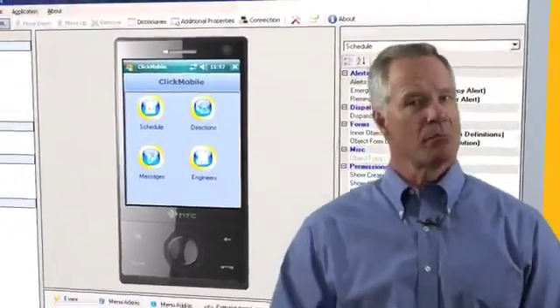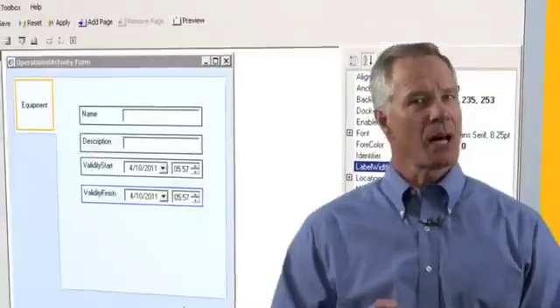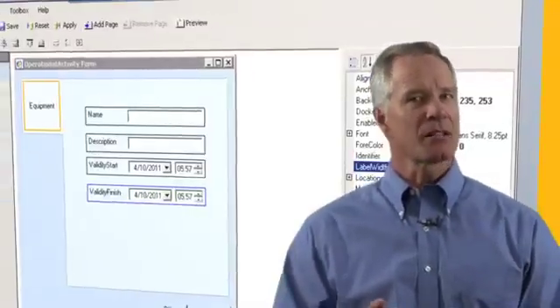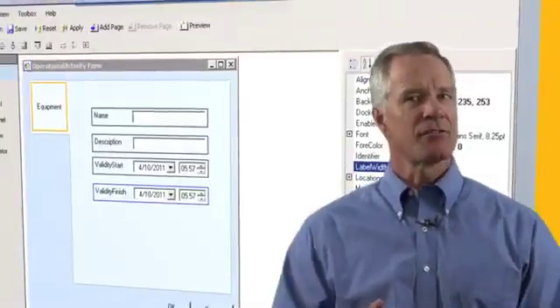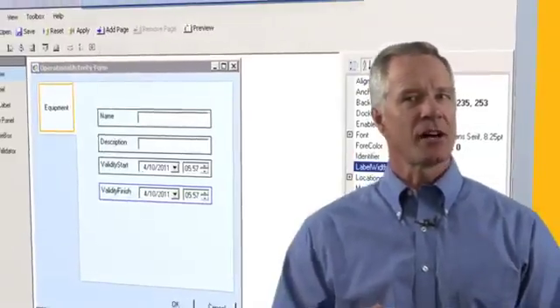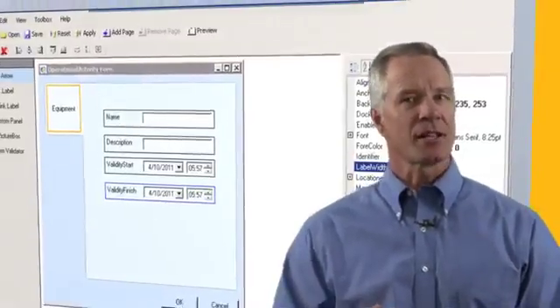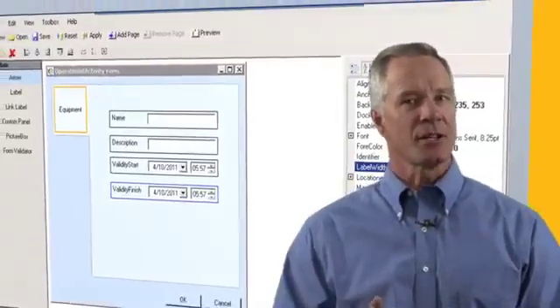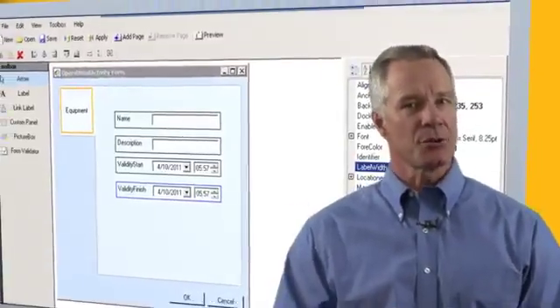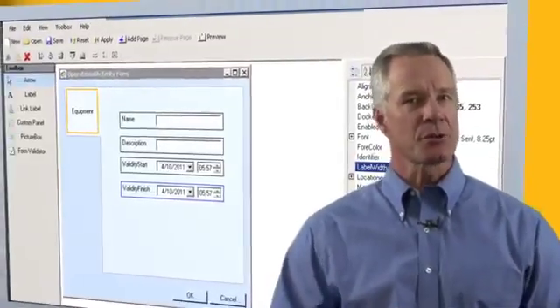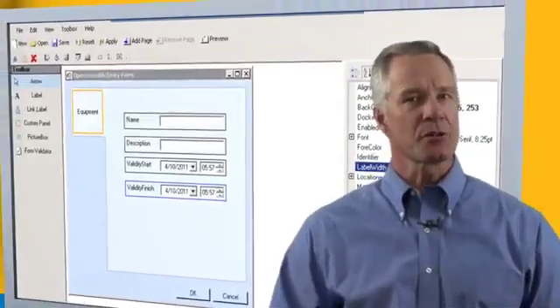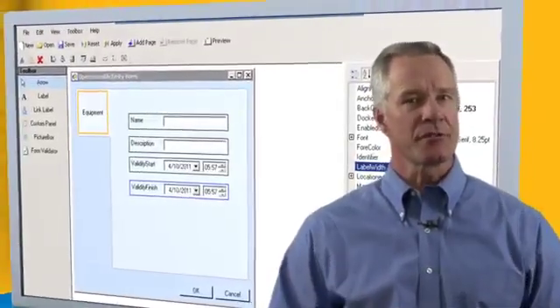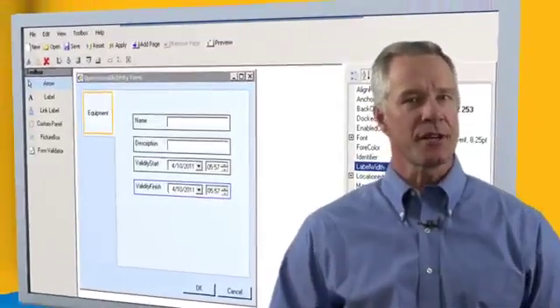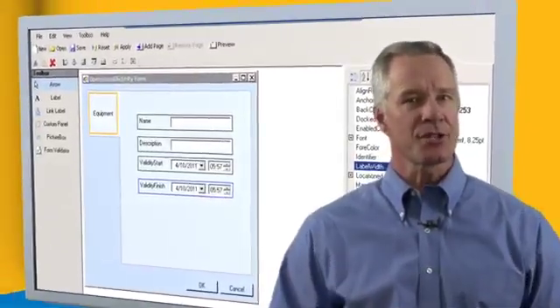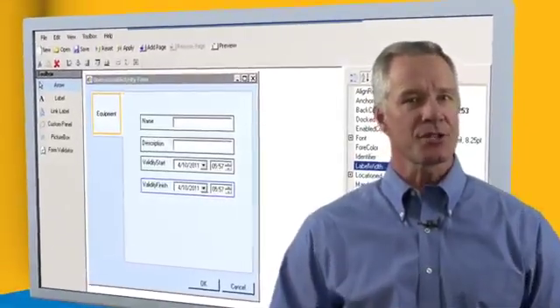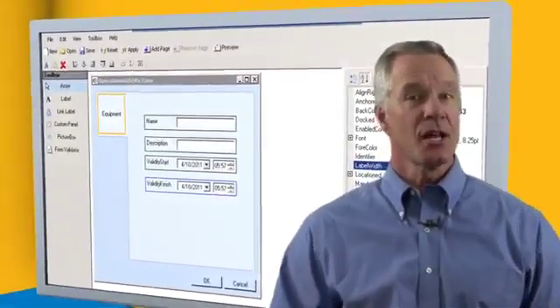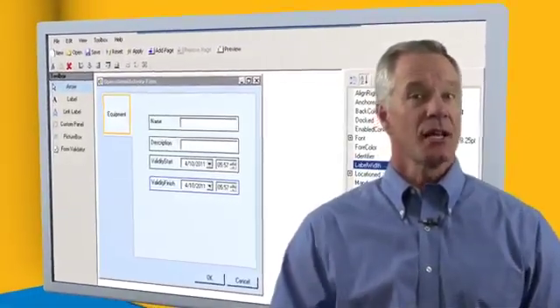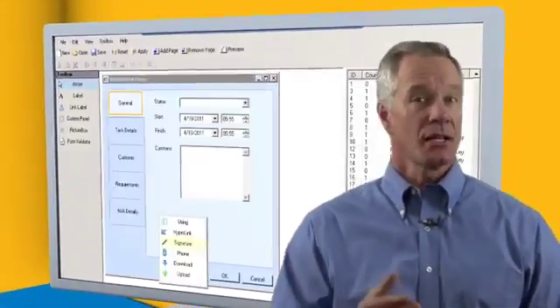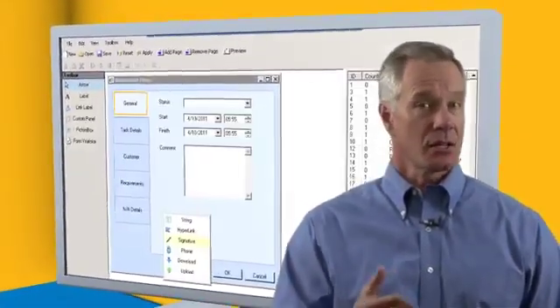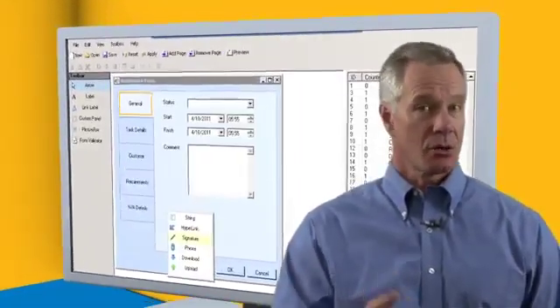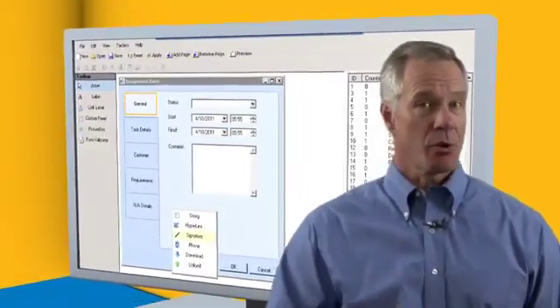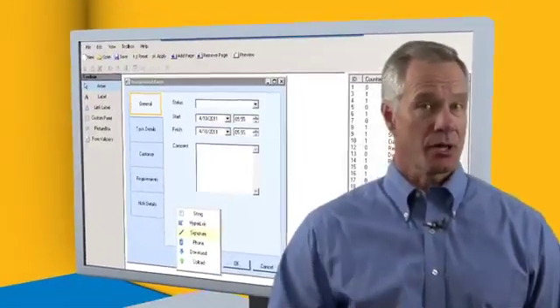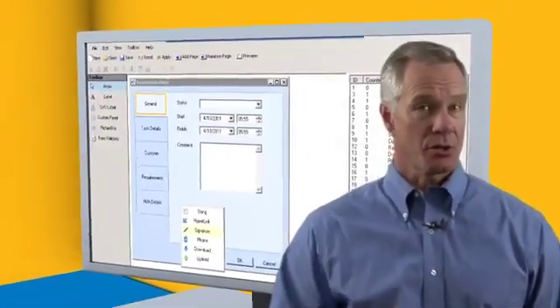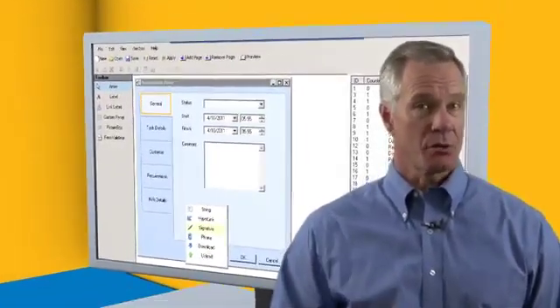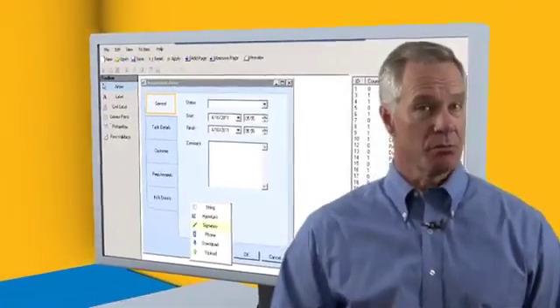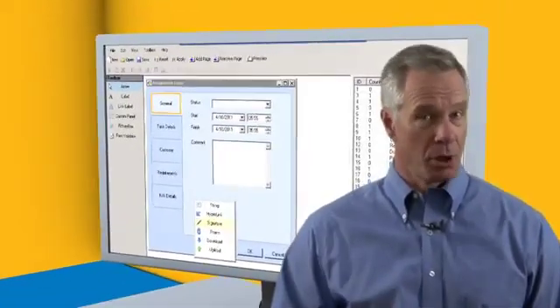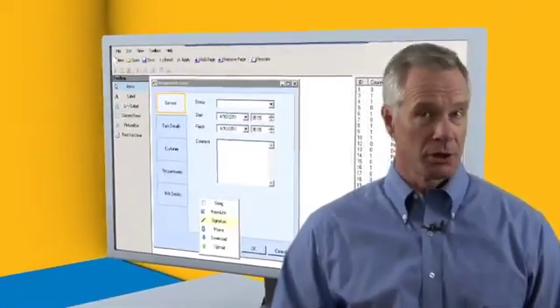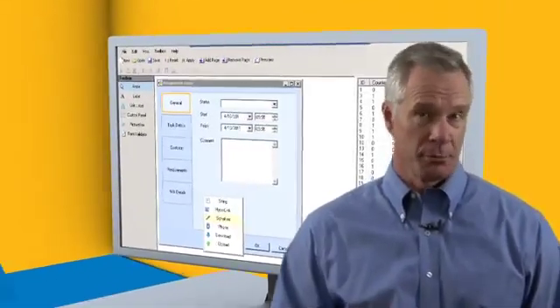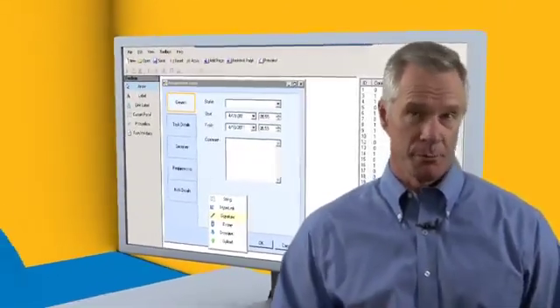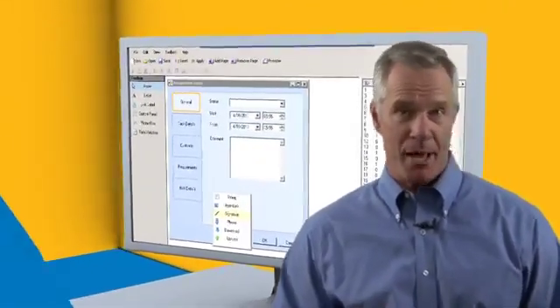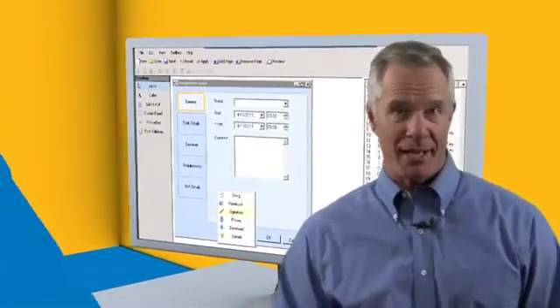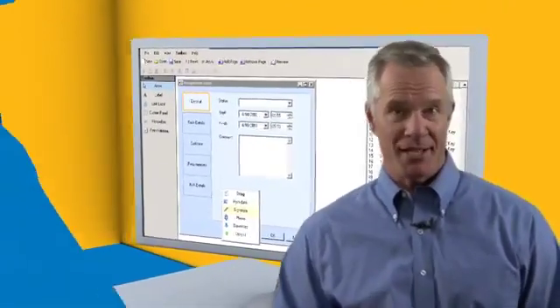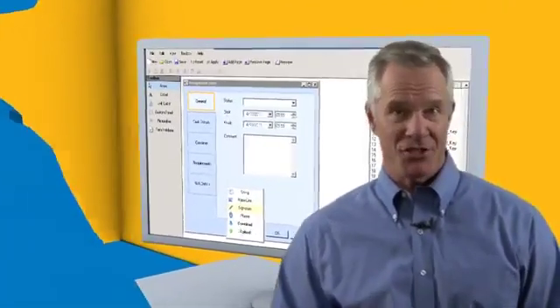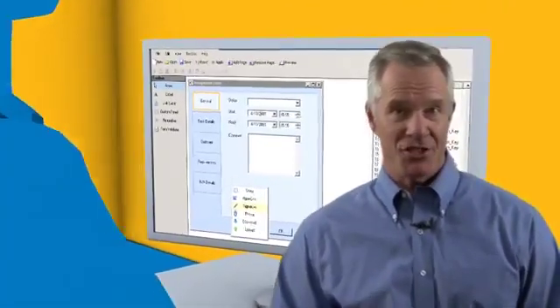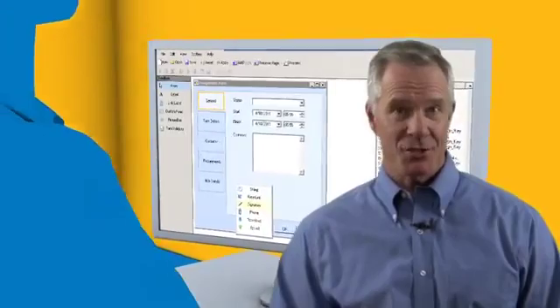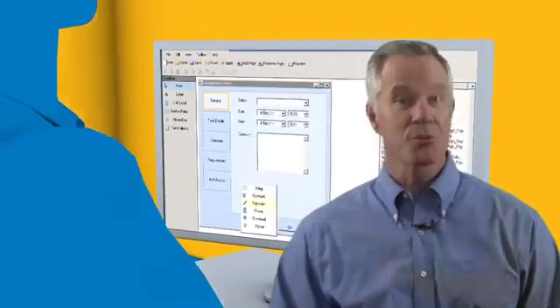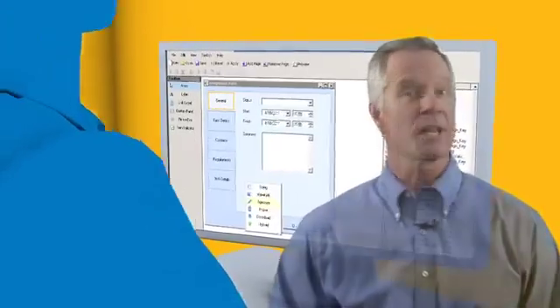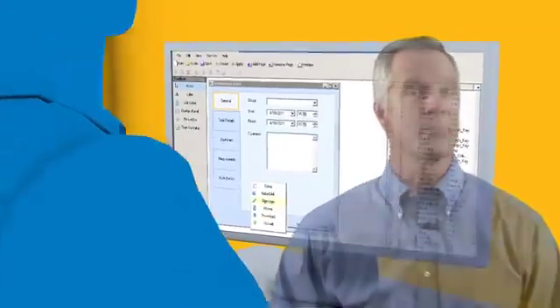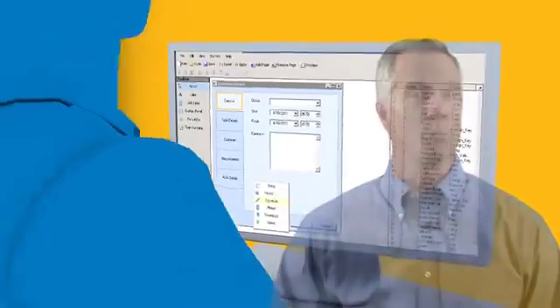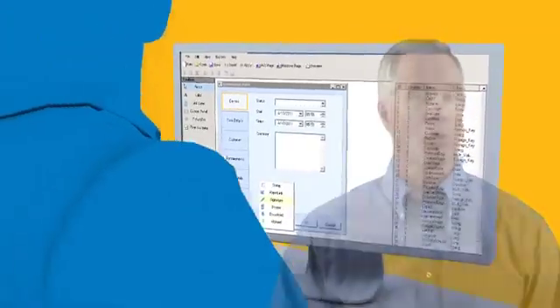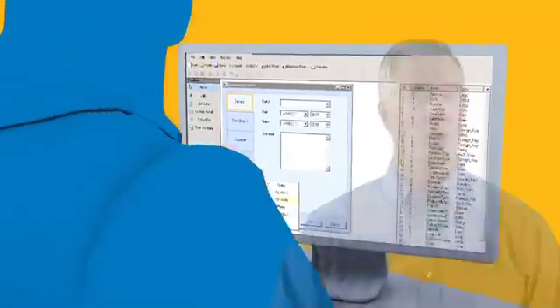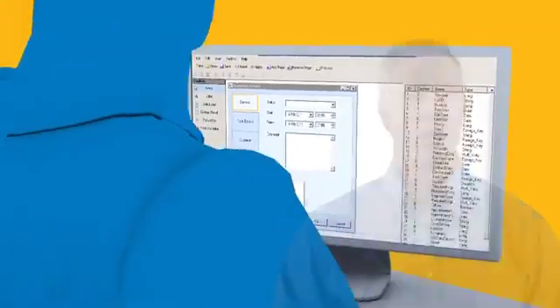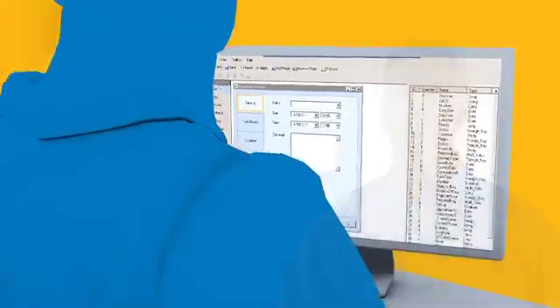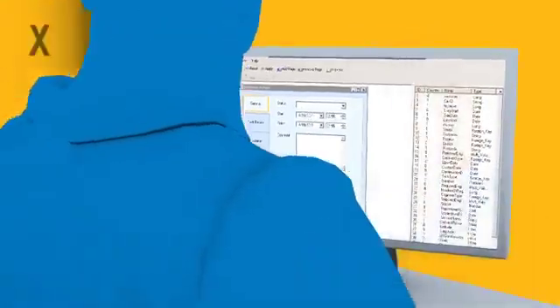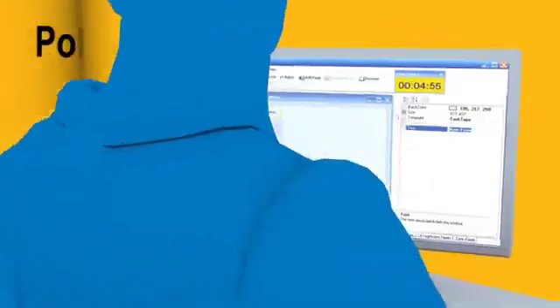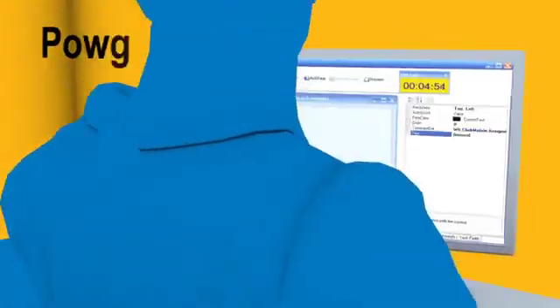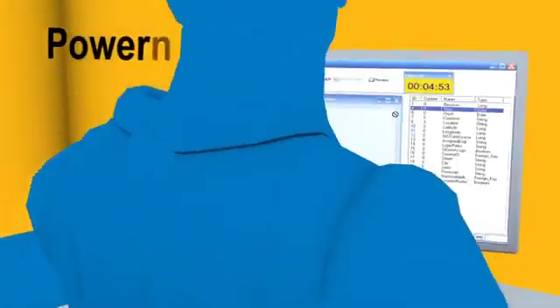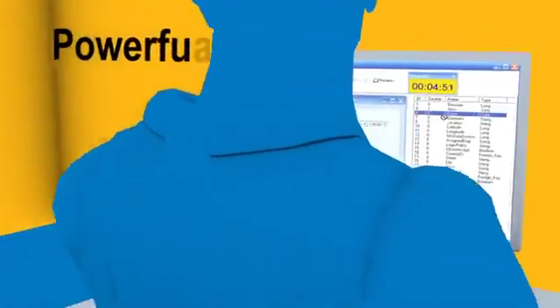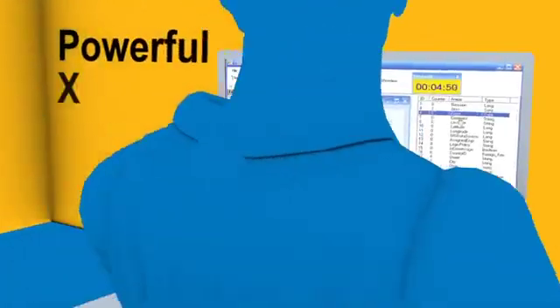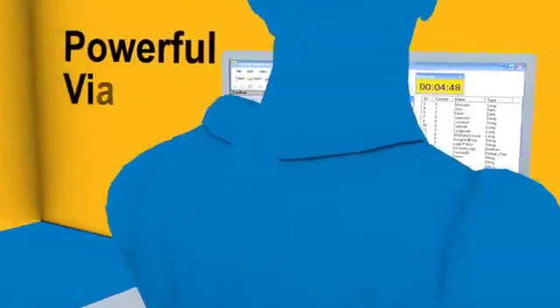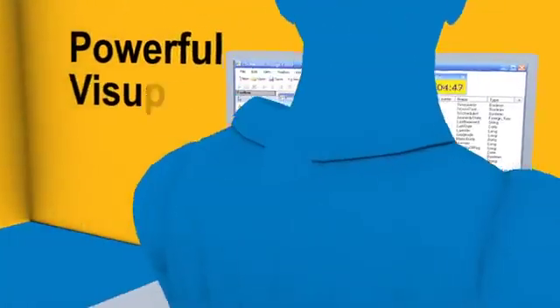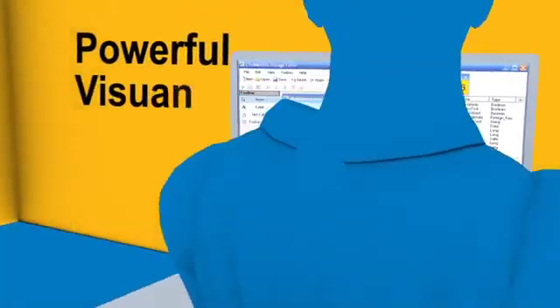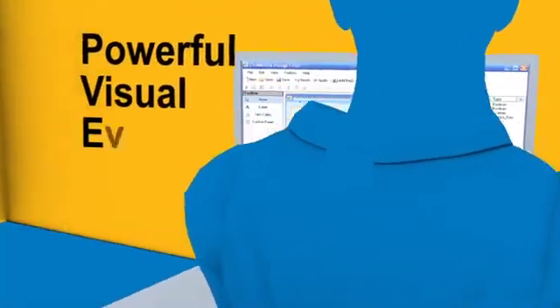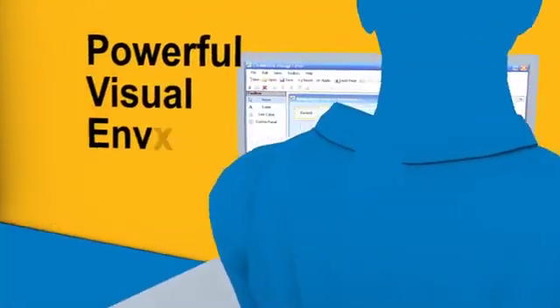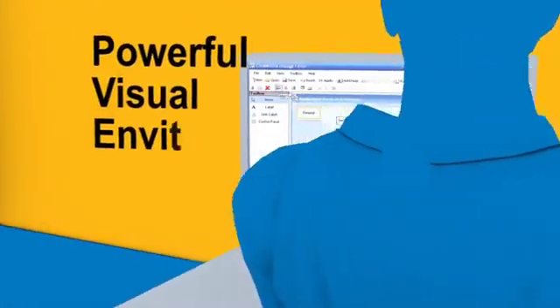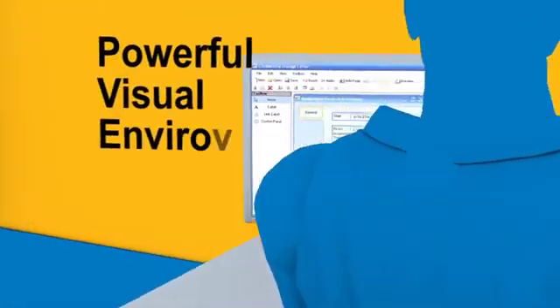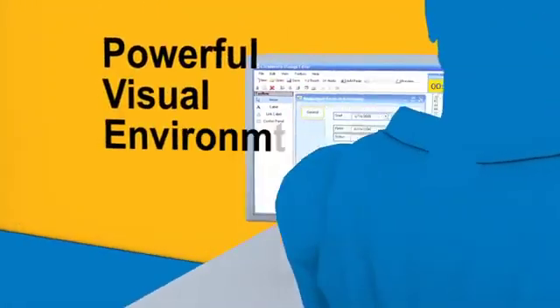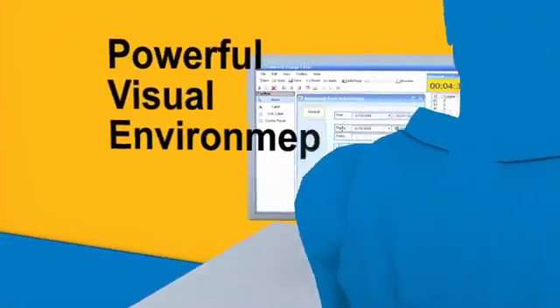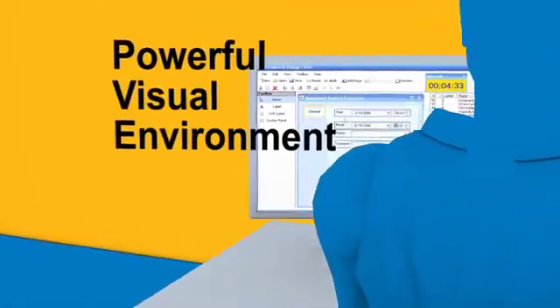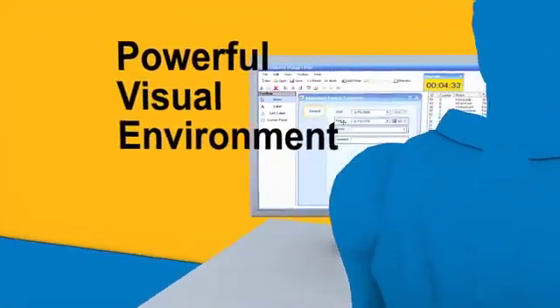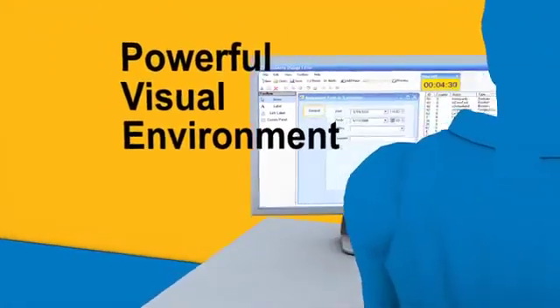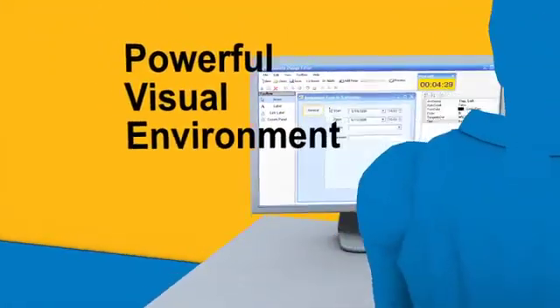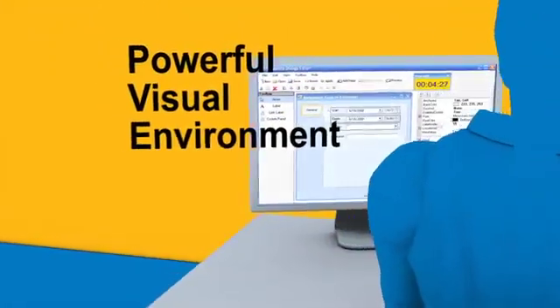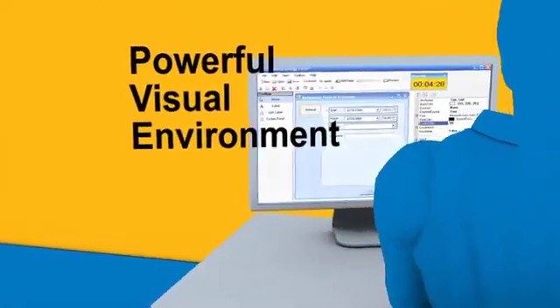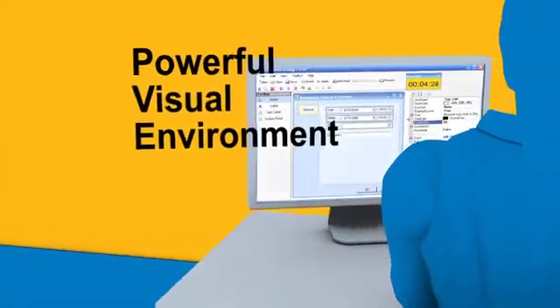It's easy to configure and add functionality, modify the user interface, integrate to multiple back-end systems and more — all within a powerful visual environment.